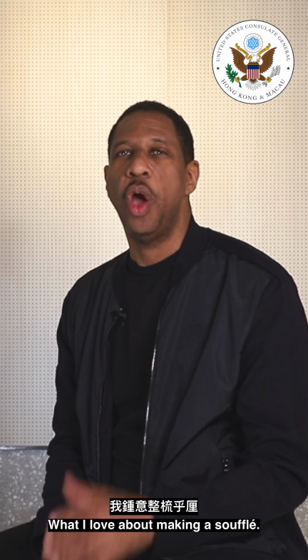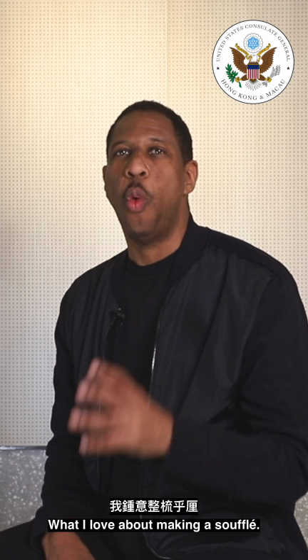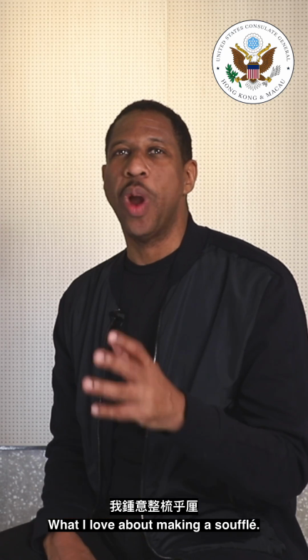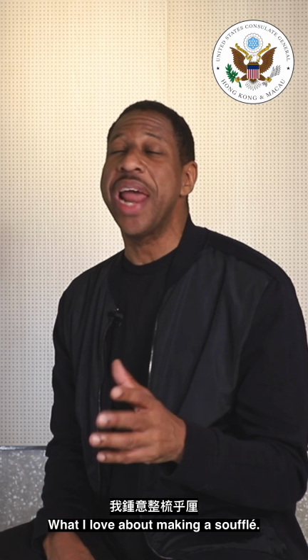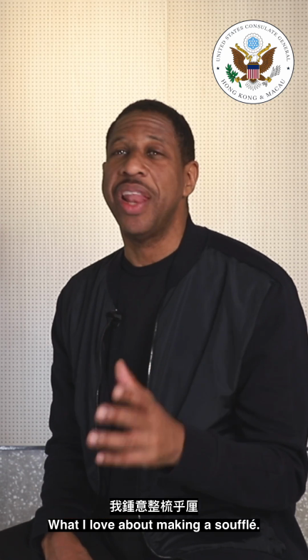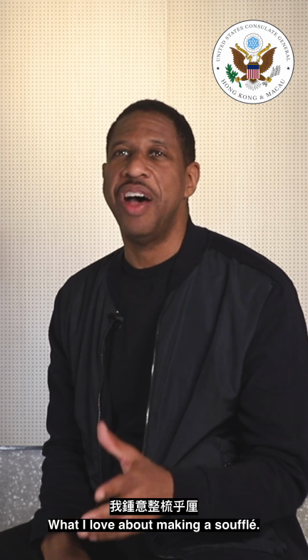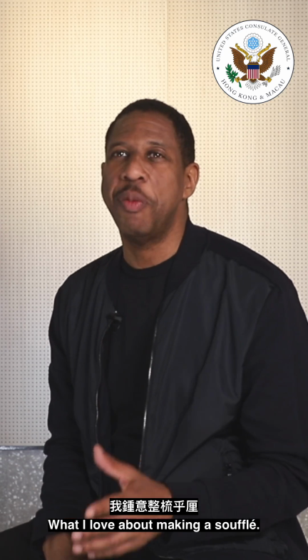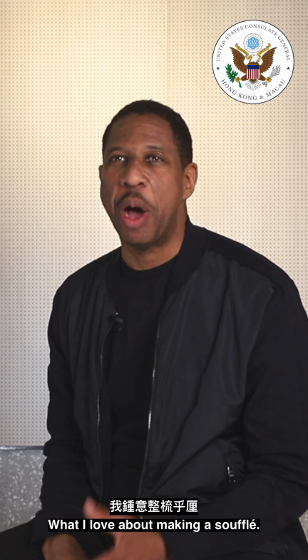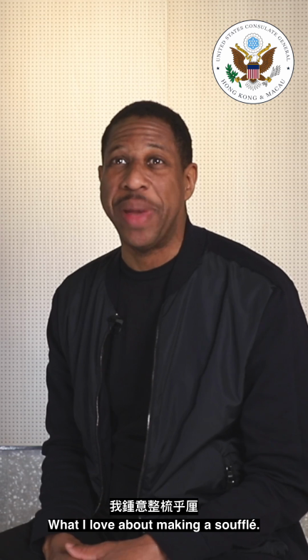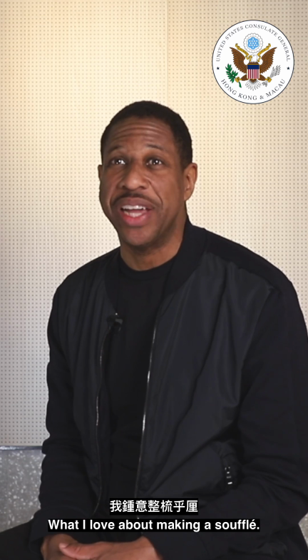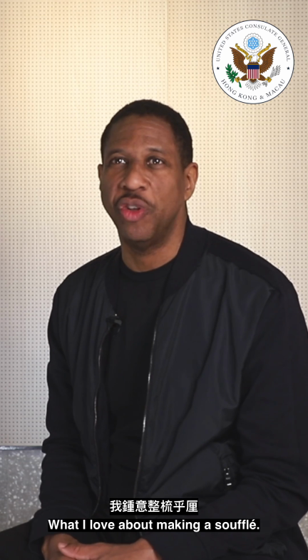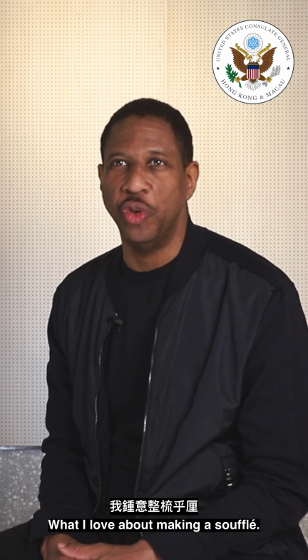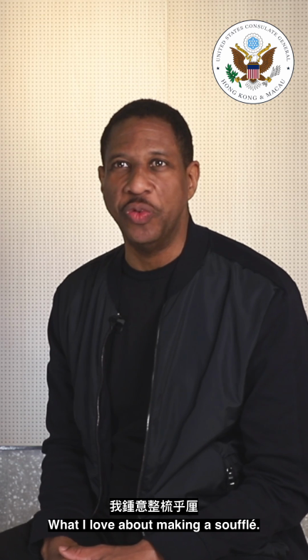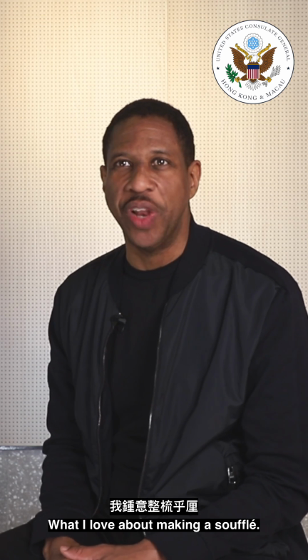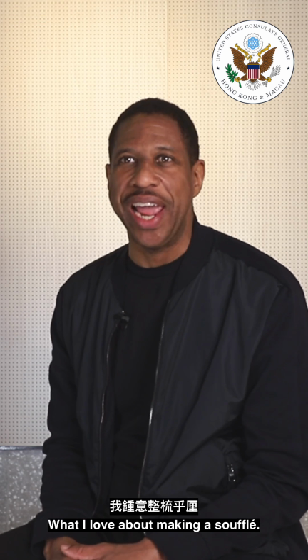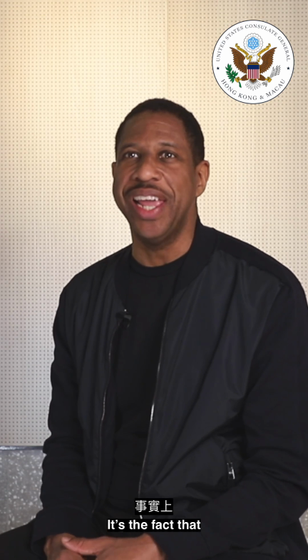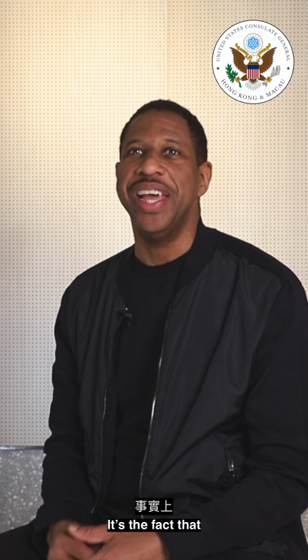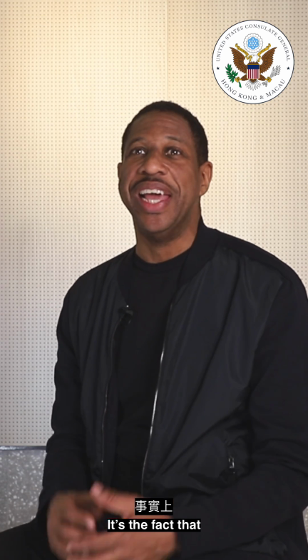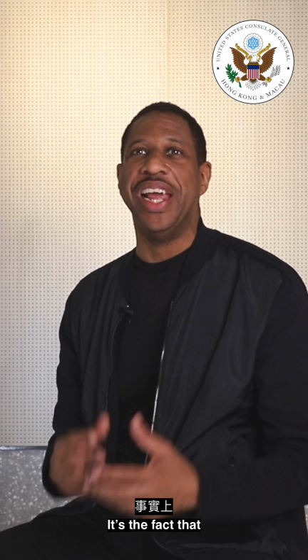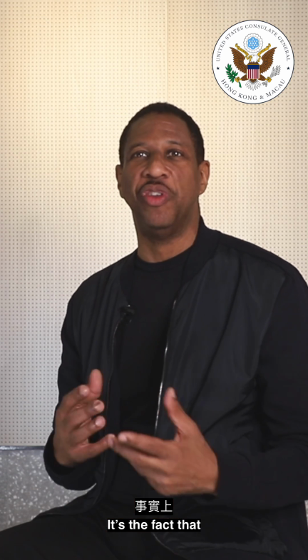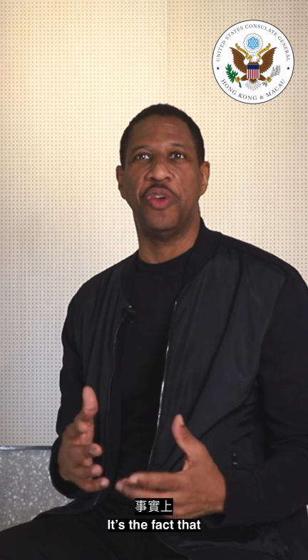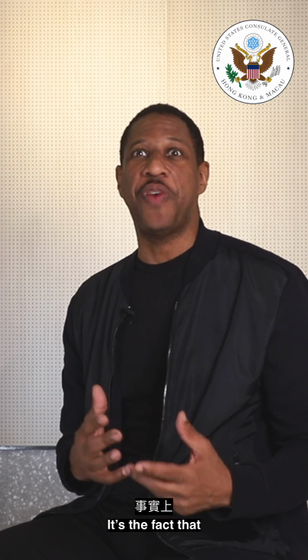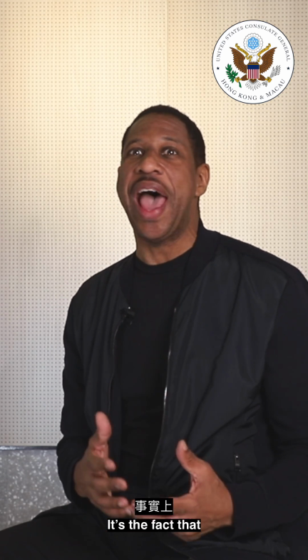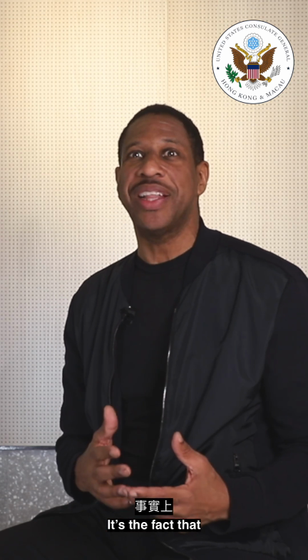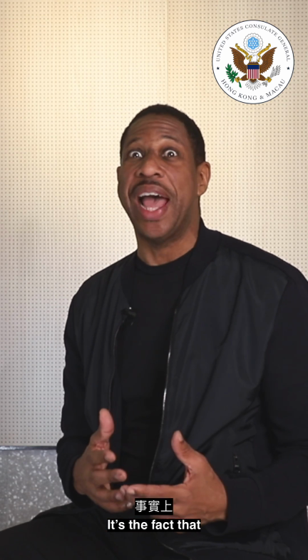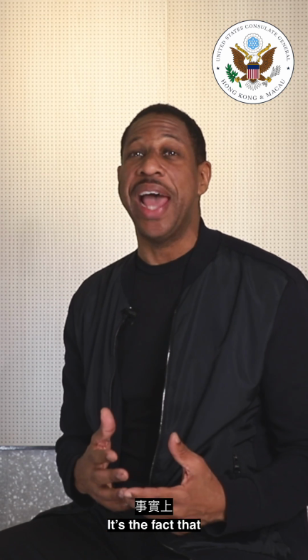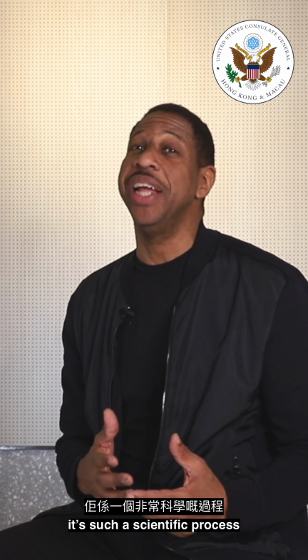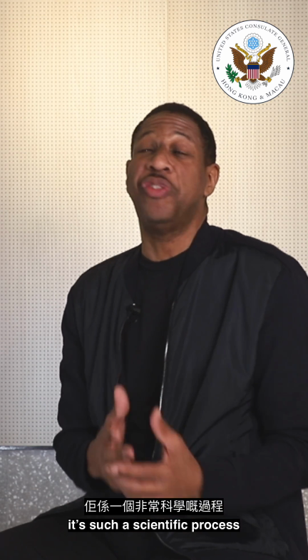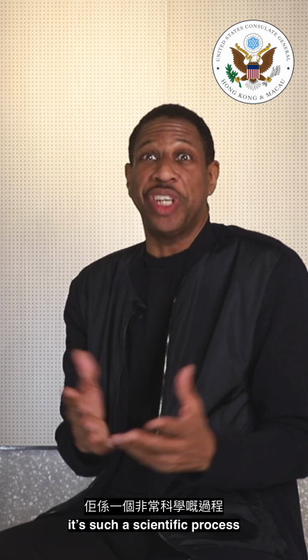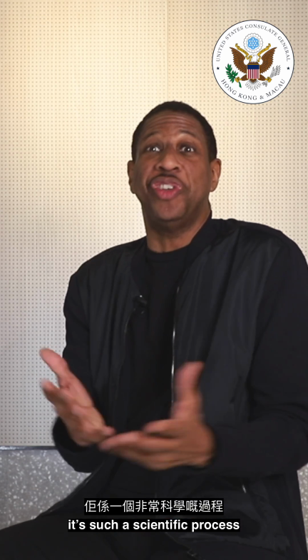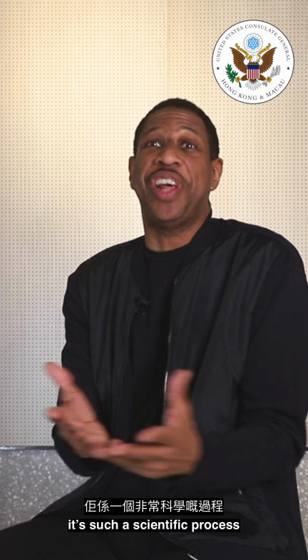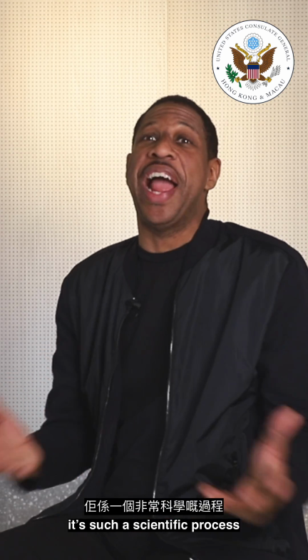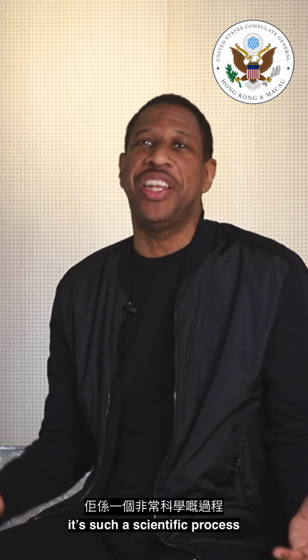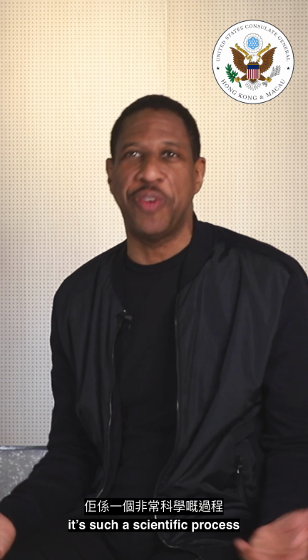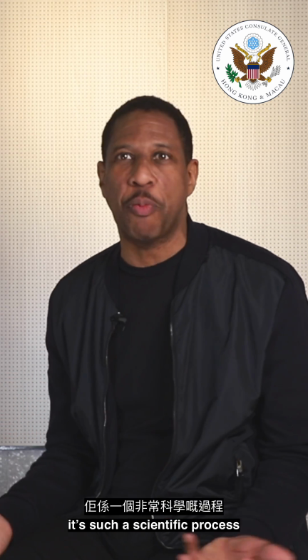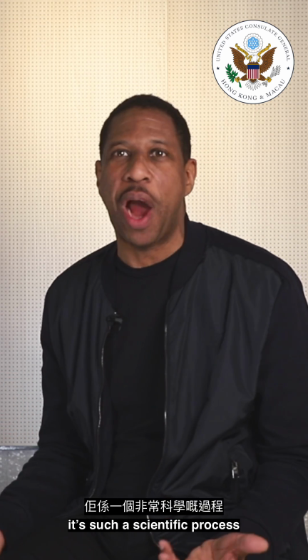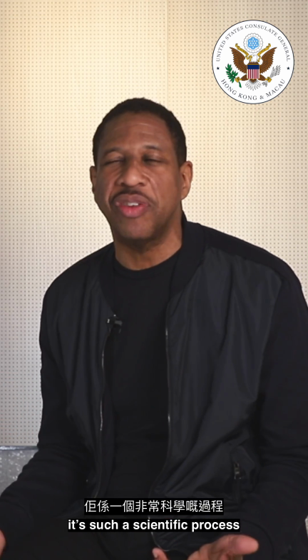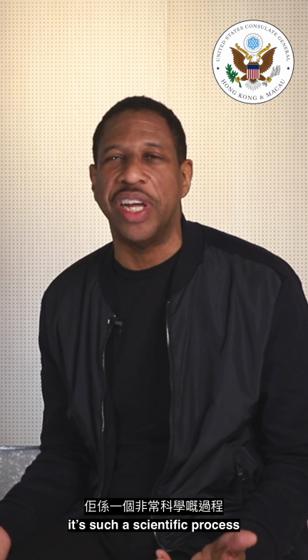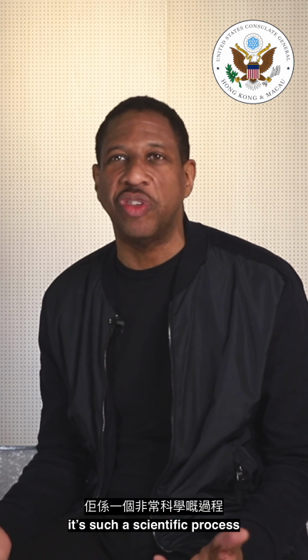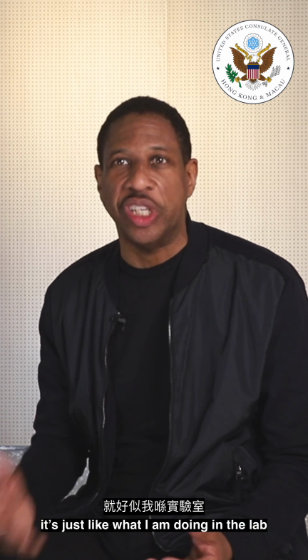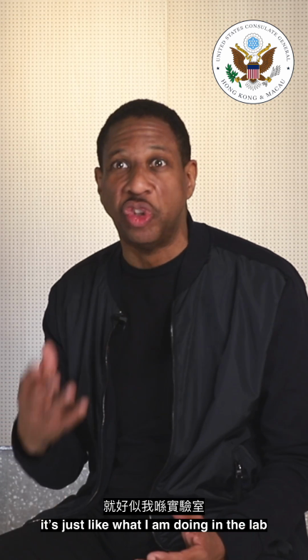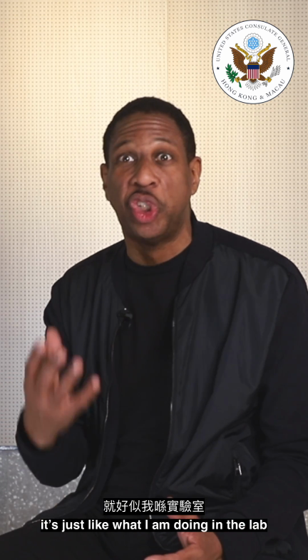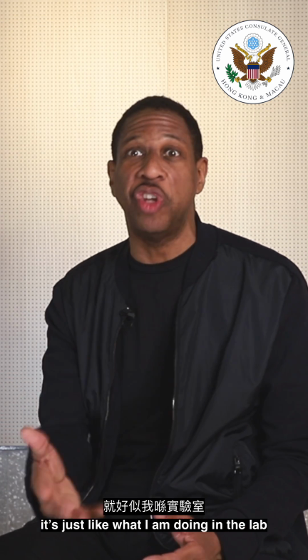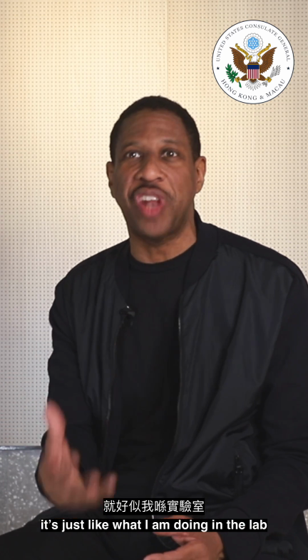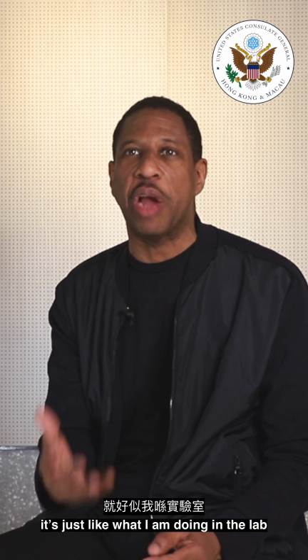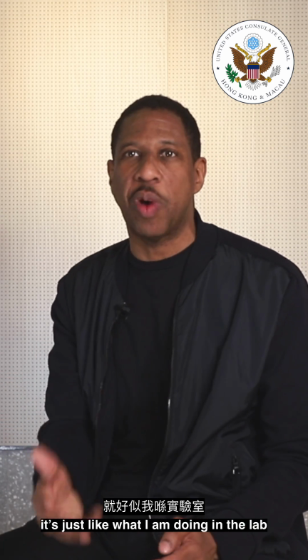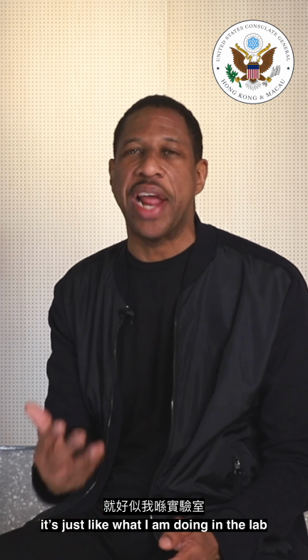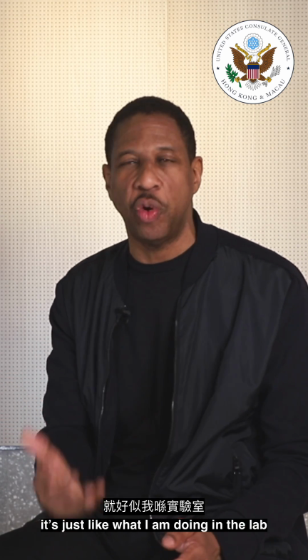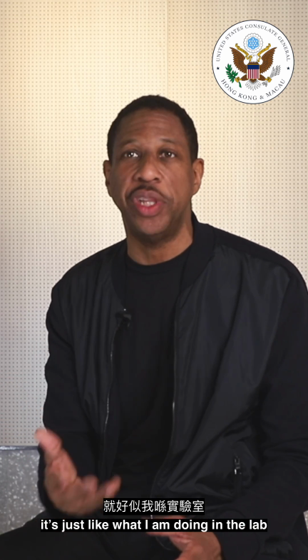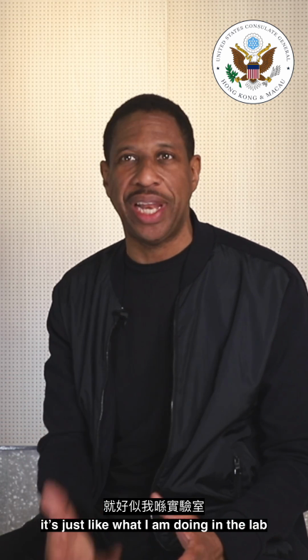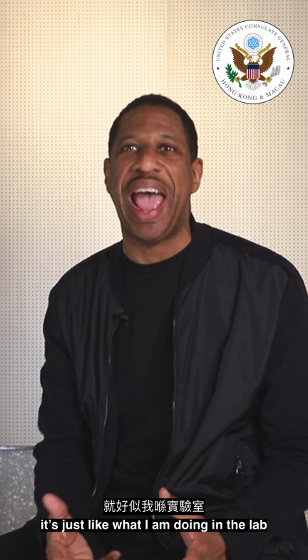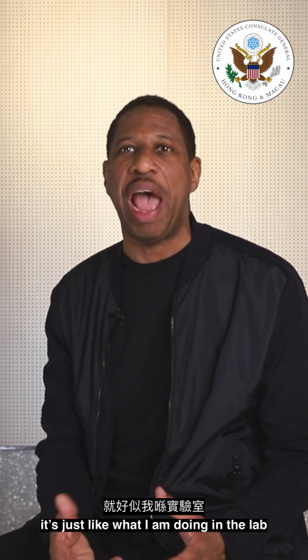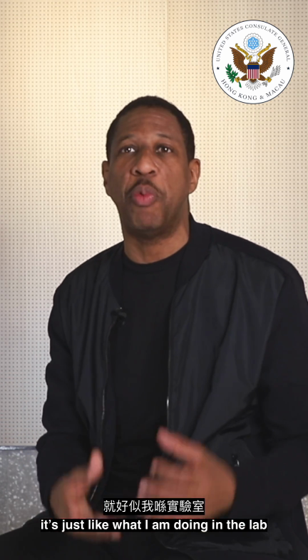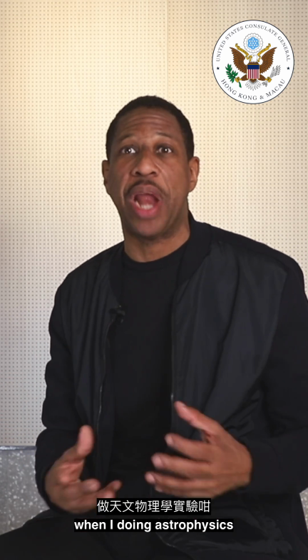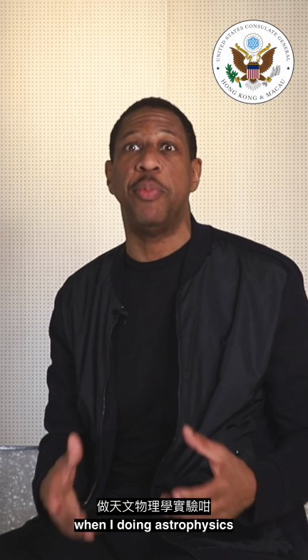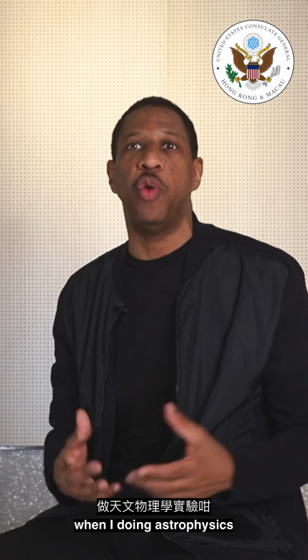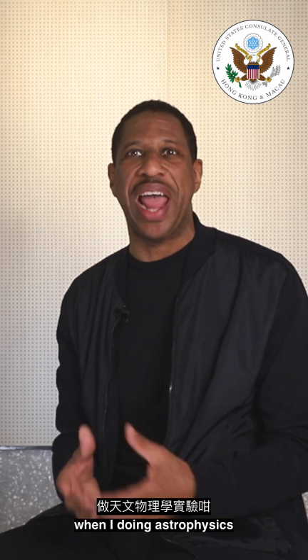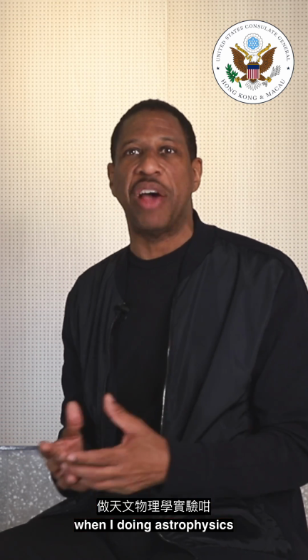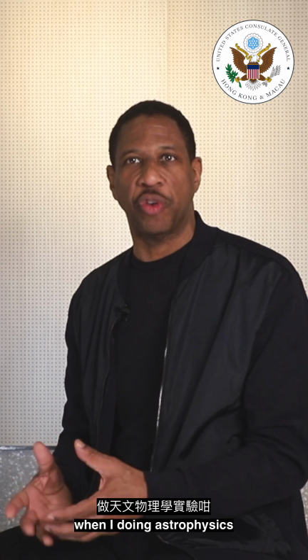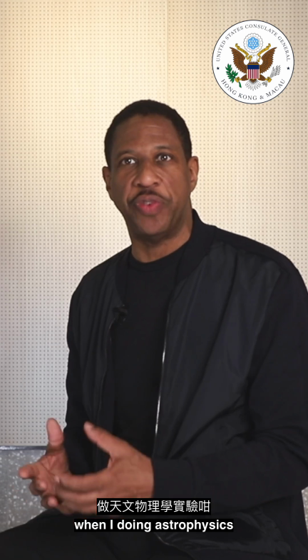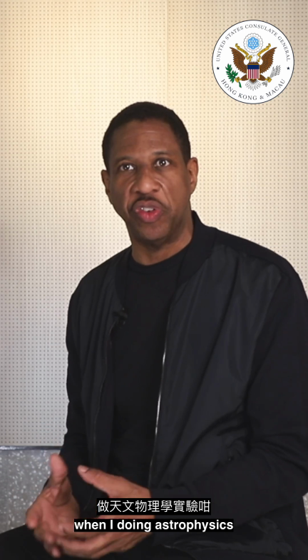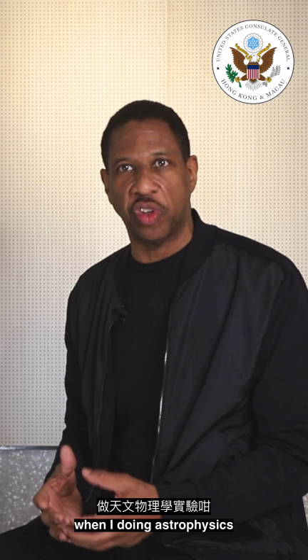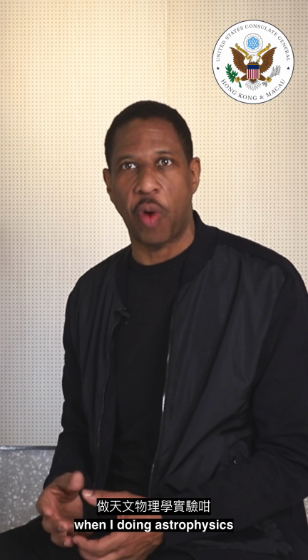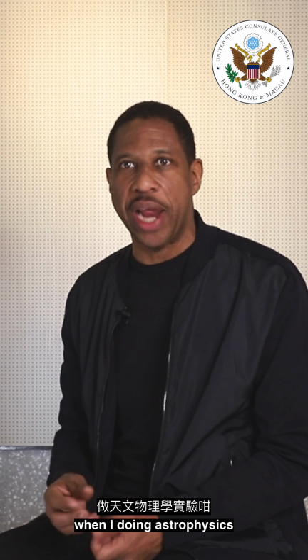What I love about making a soufflé is the fact that it's such a scientific process. It's just like what I do in the lab when I'm doing astrophysics.